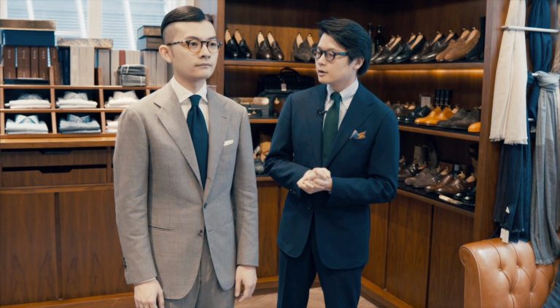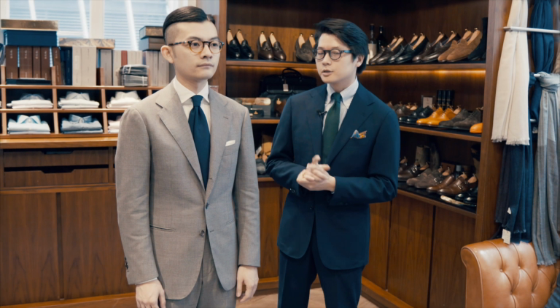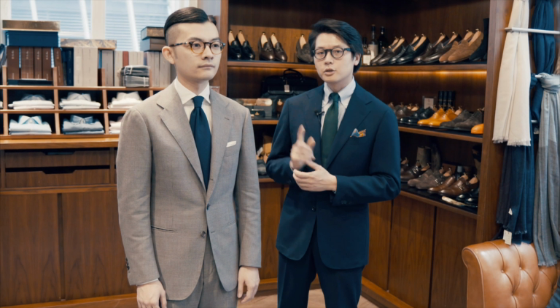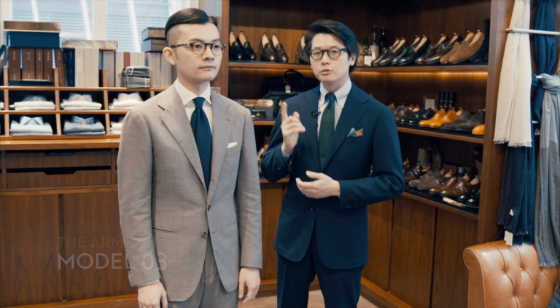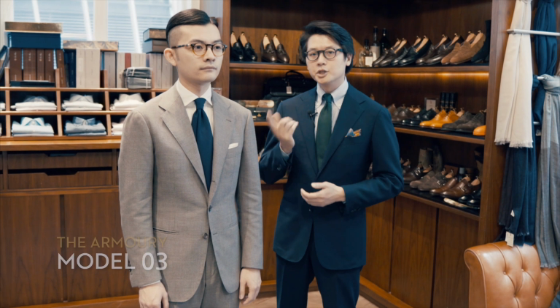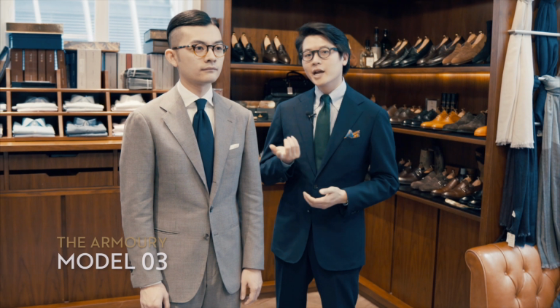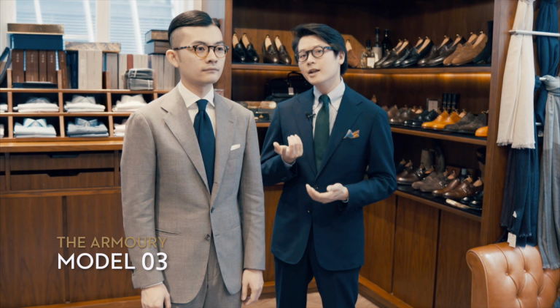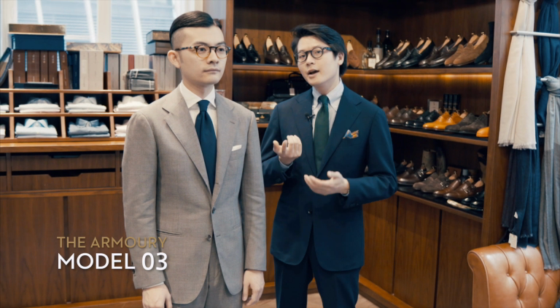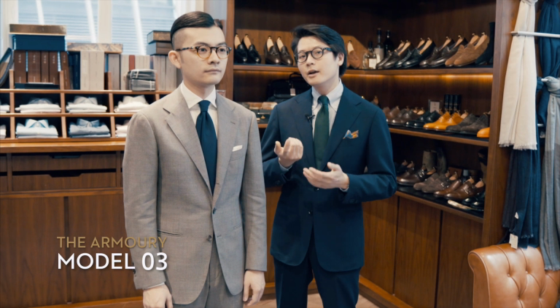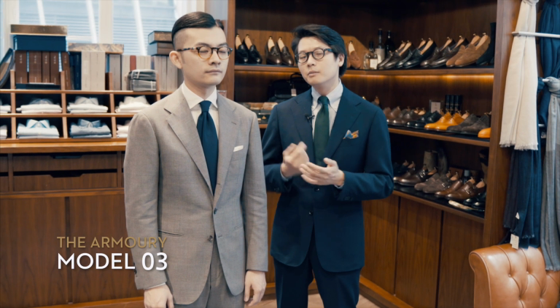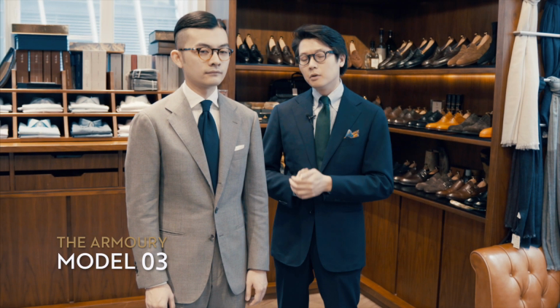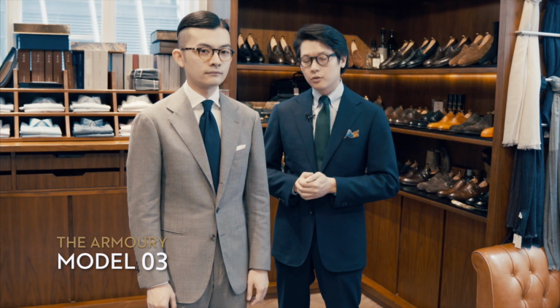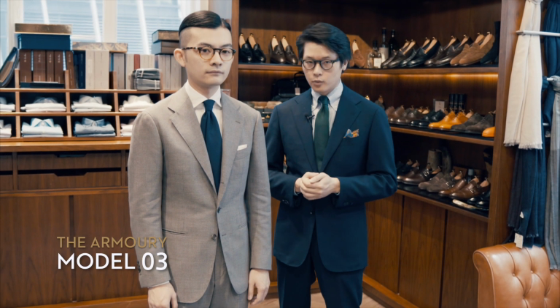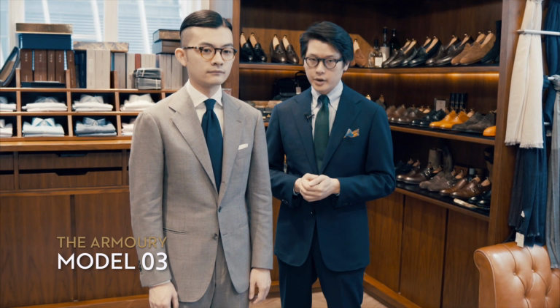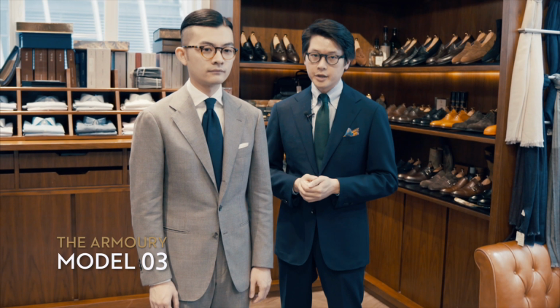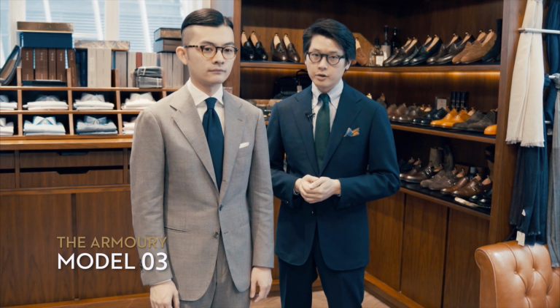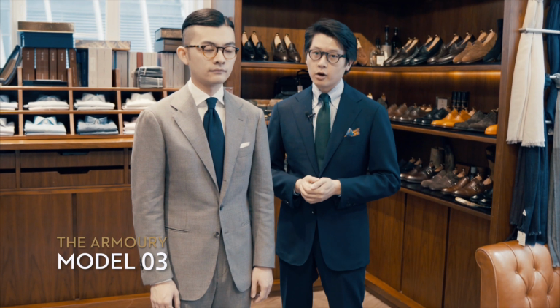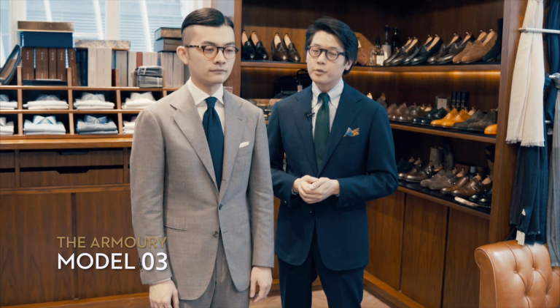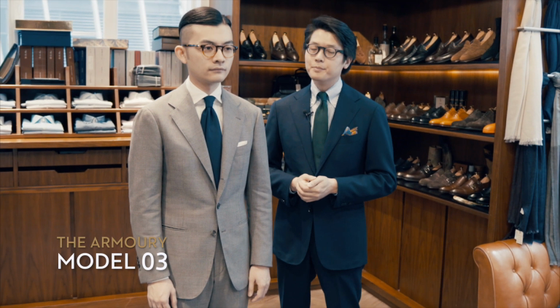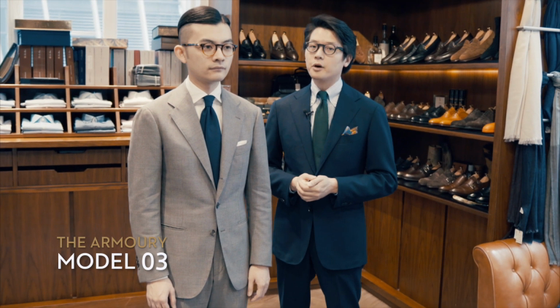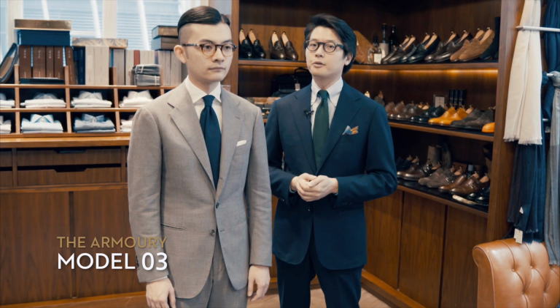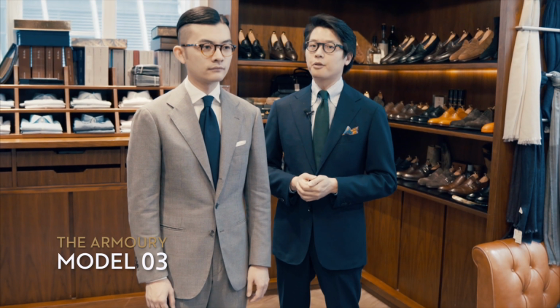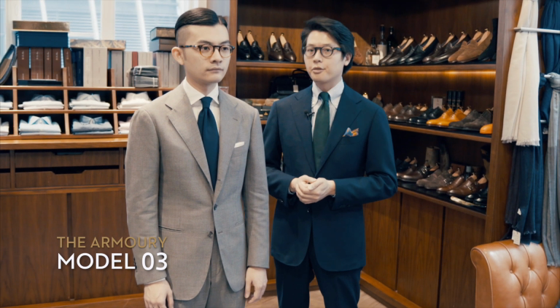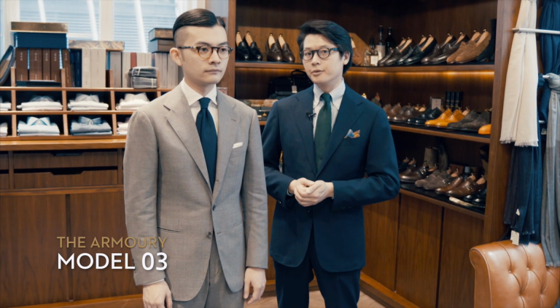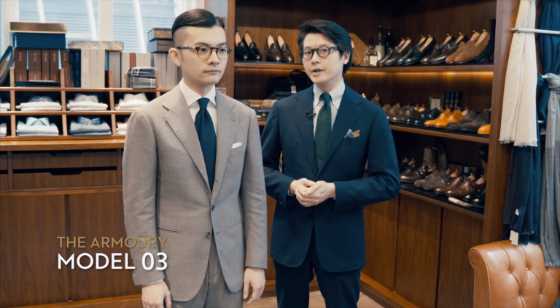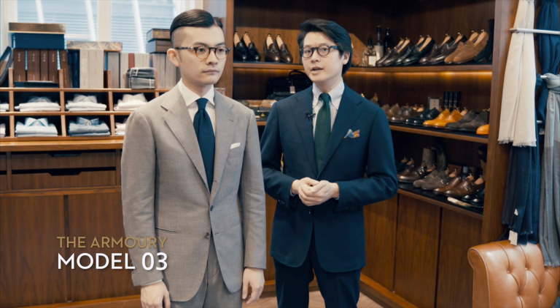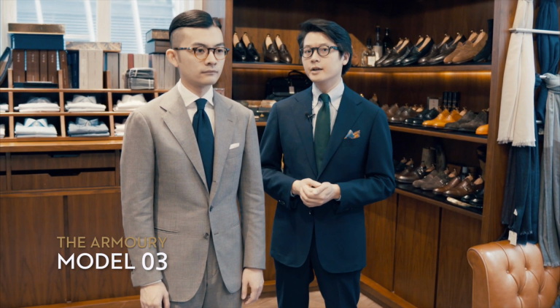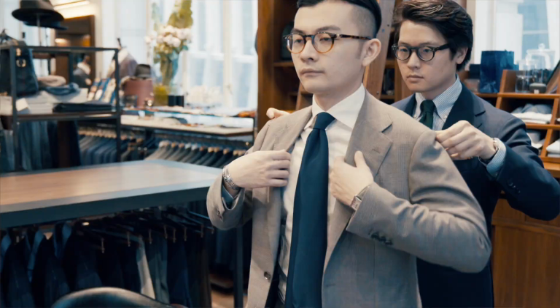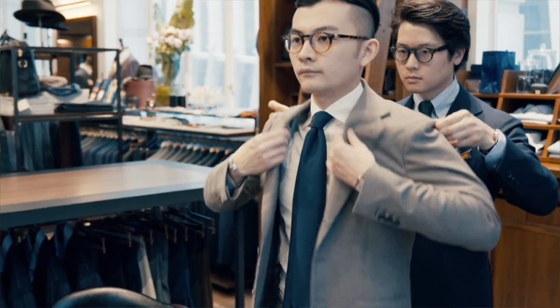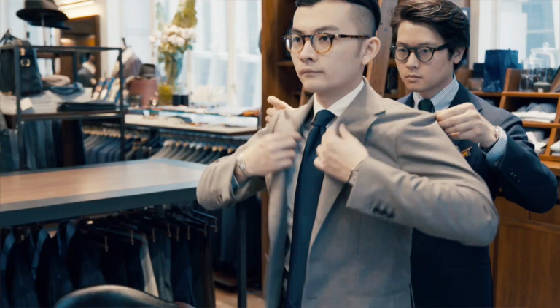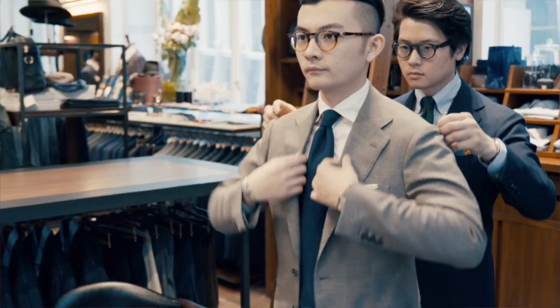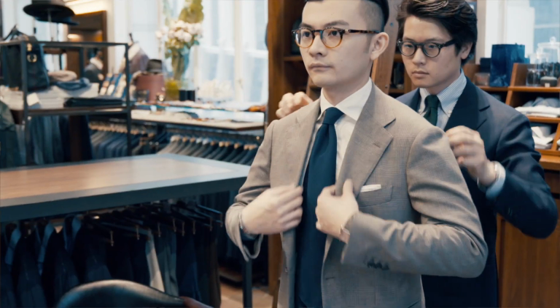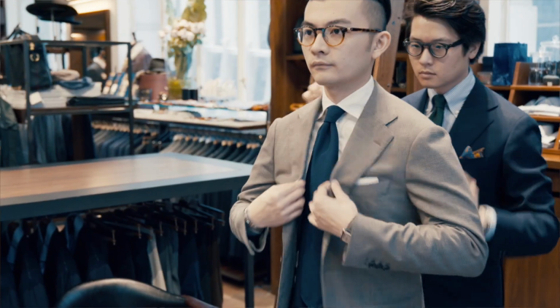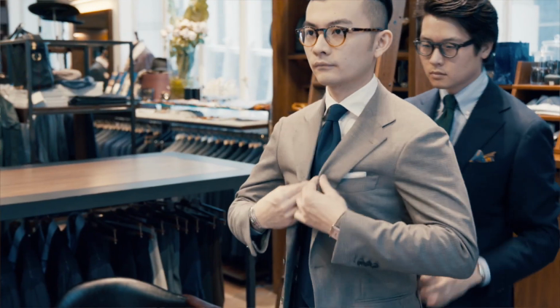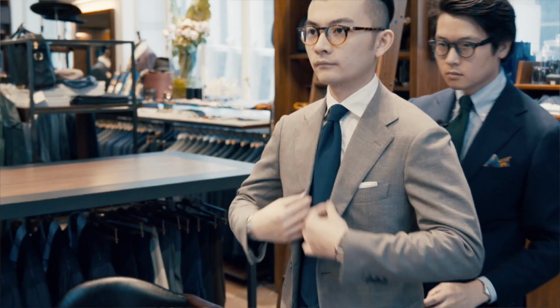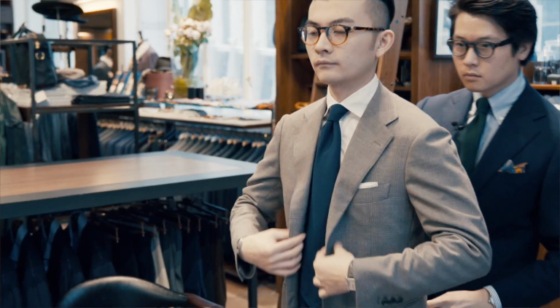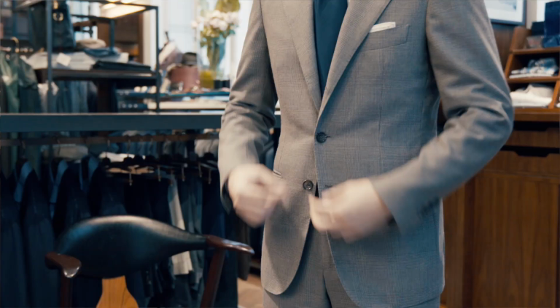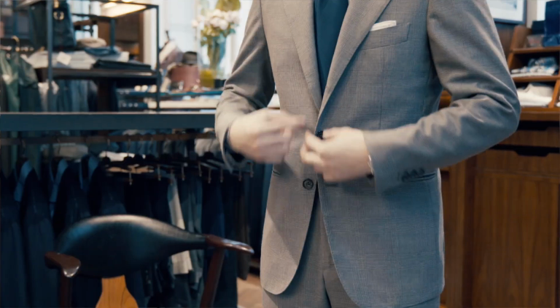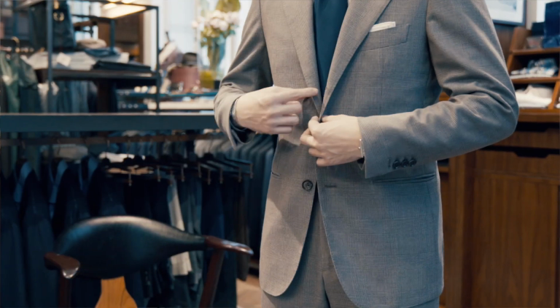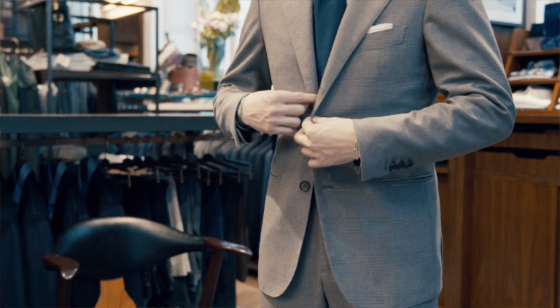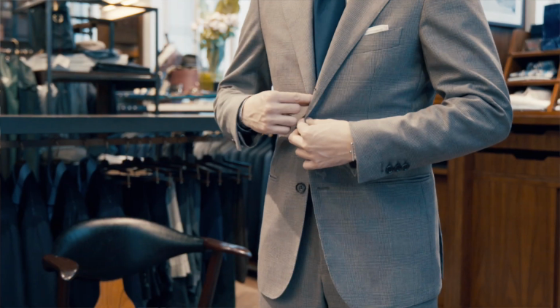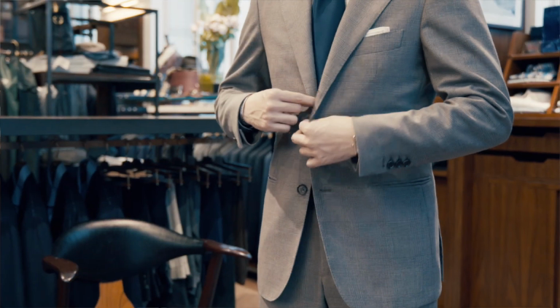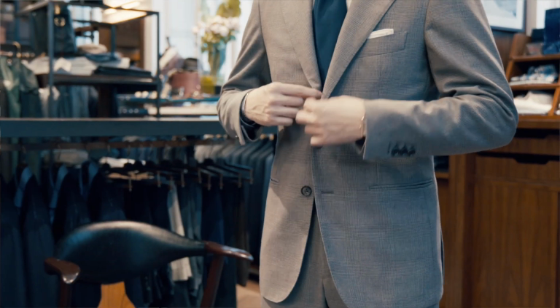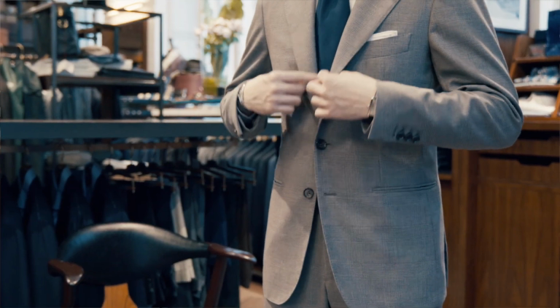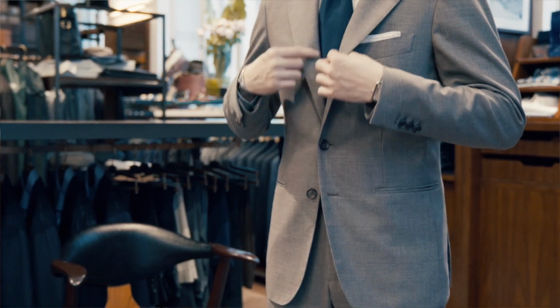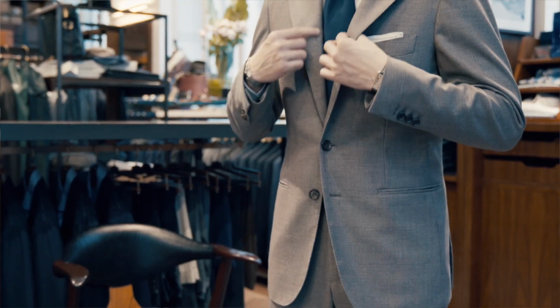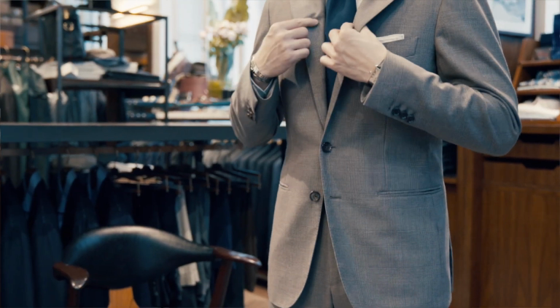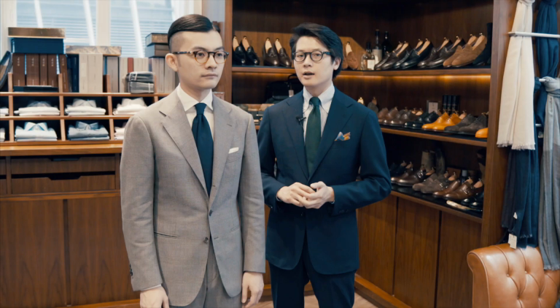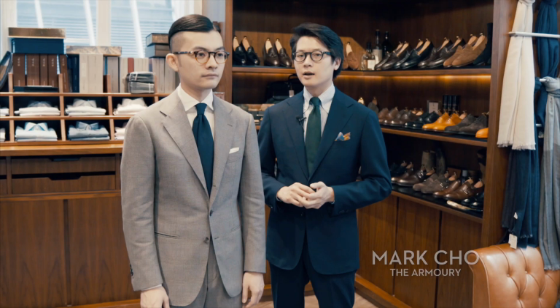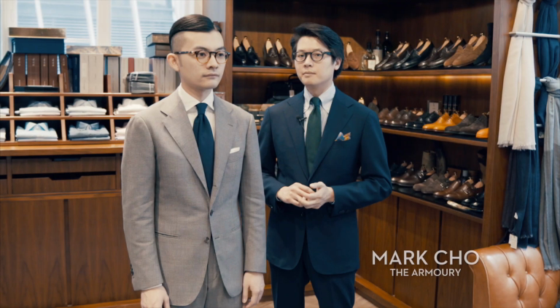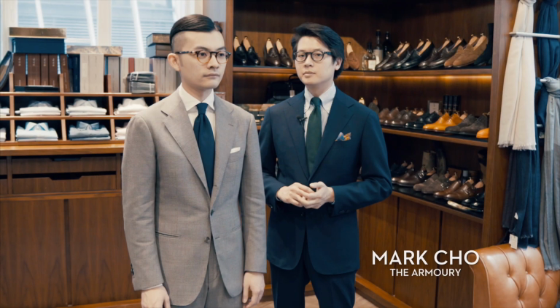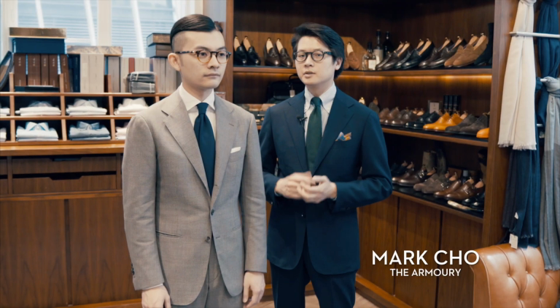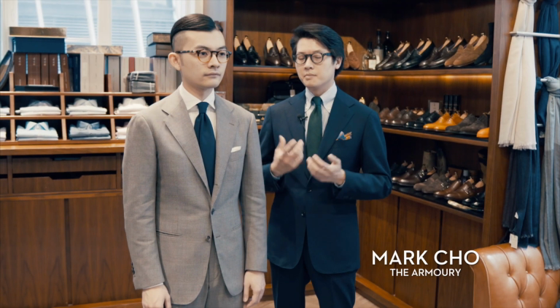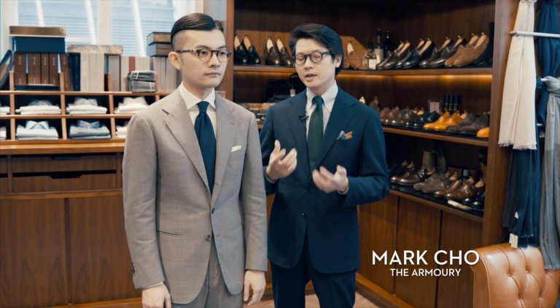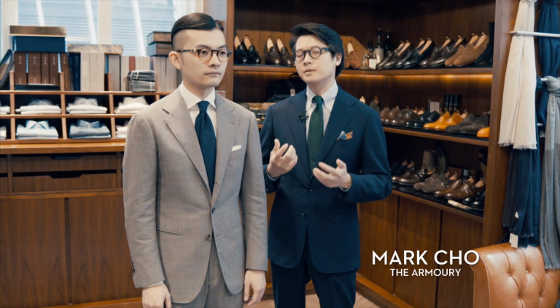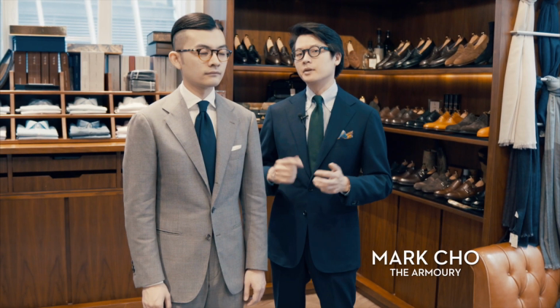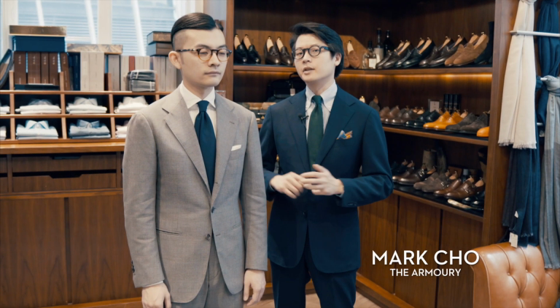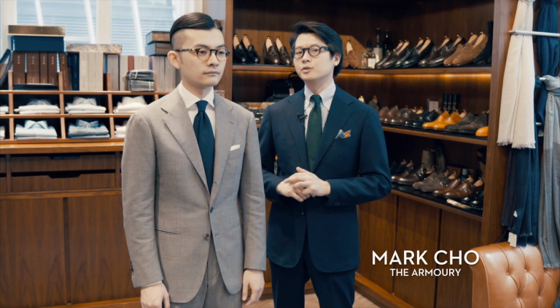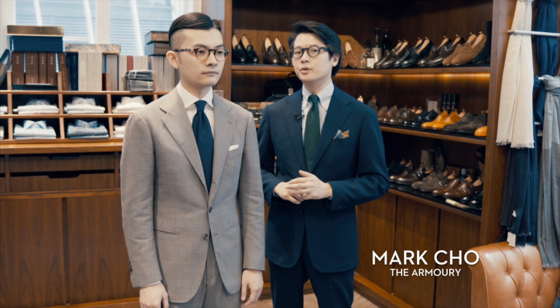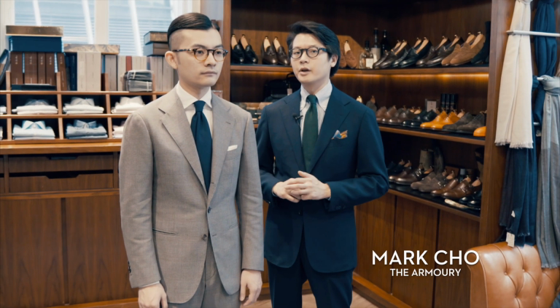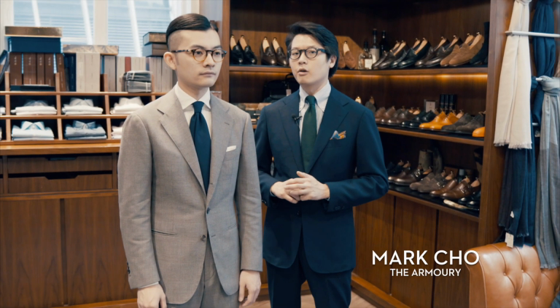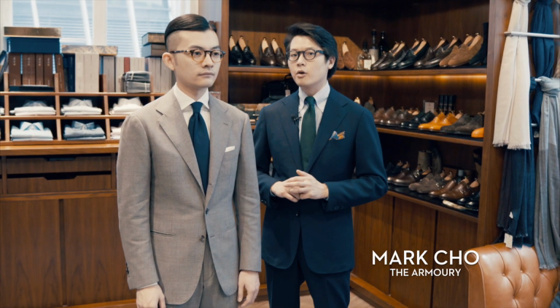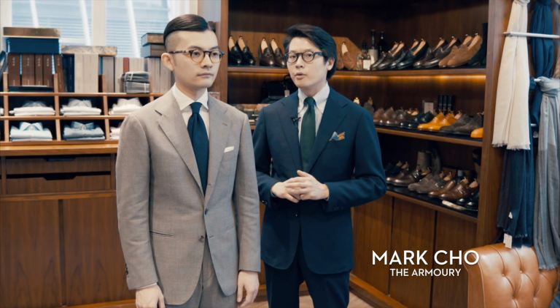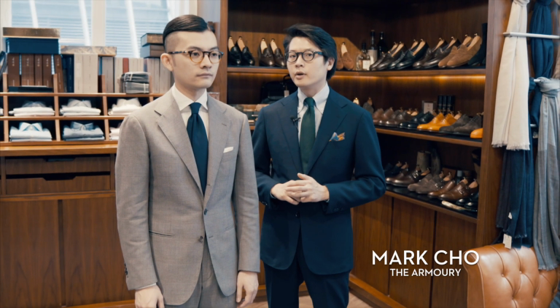Jan and I are both wearing the Armory Model 3. It mixes together a couple of different elements to make something that's really our own.